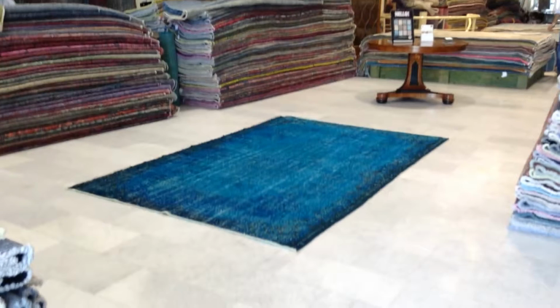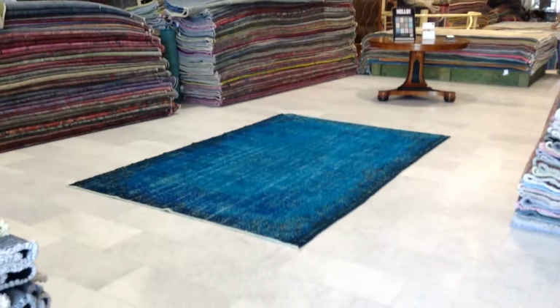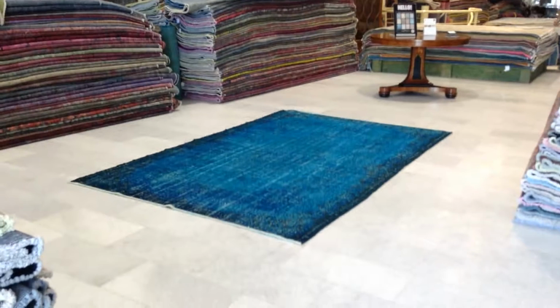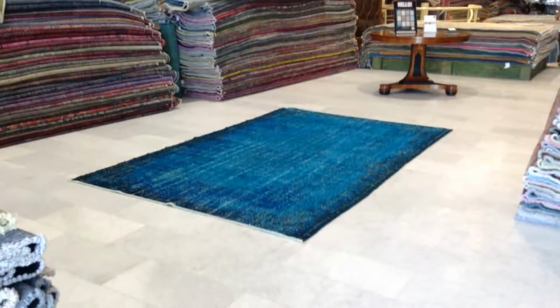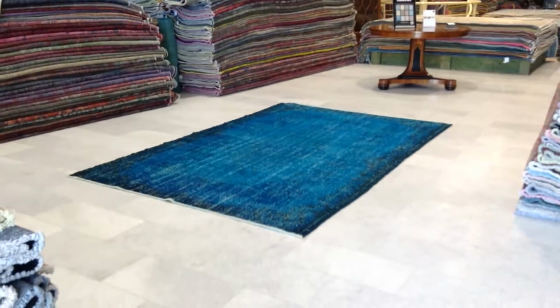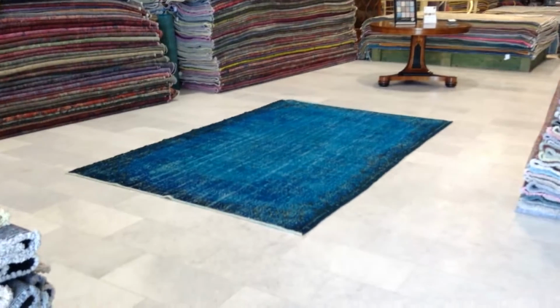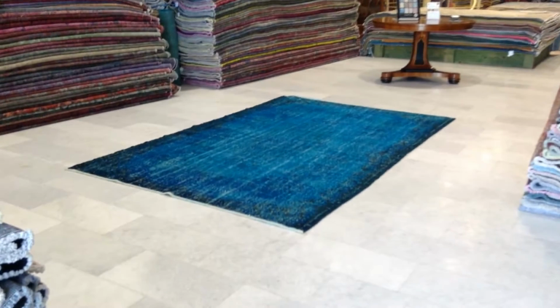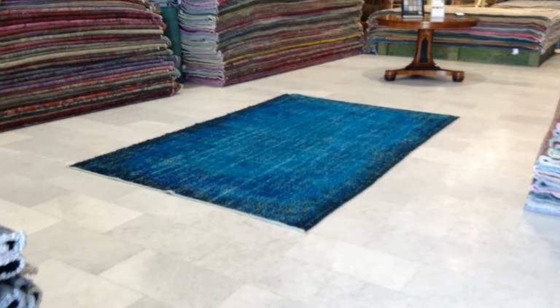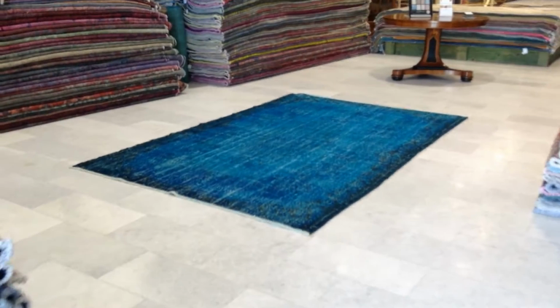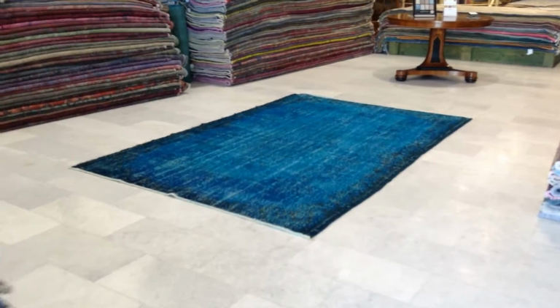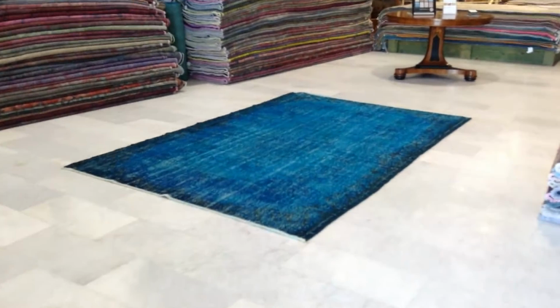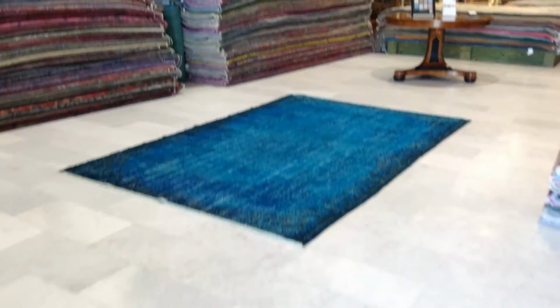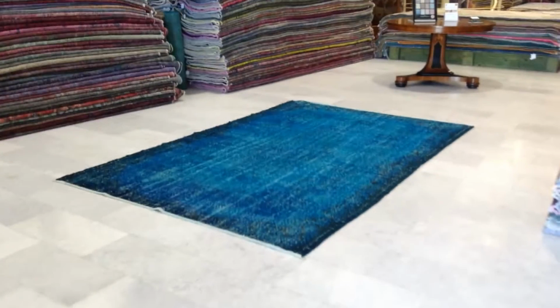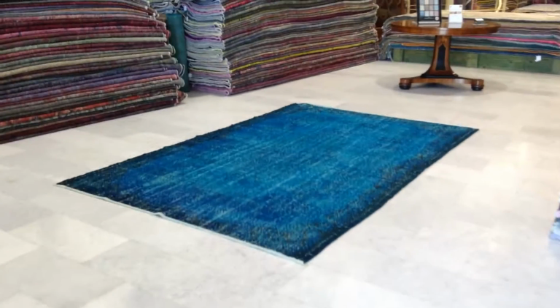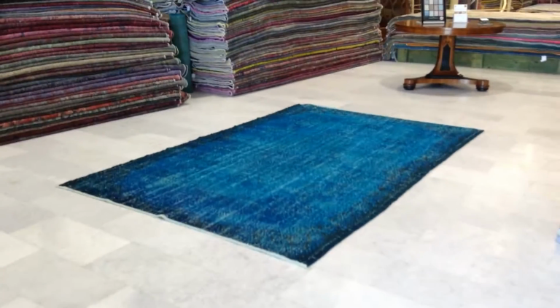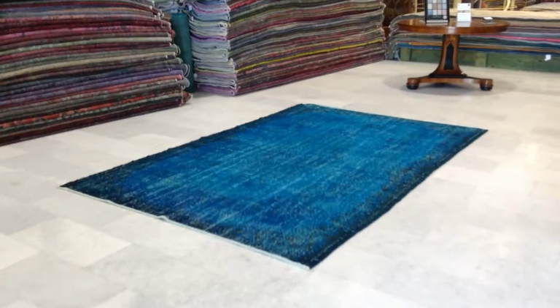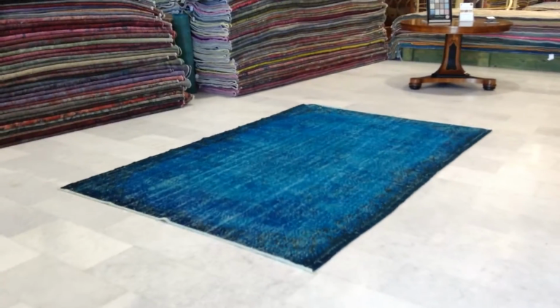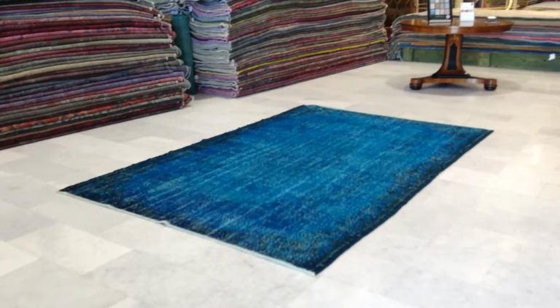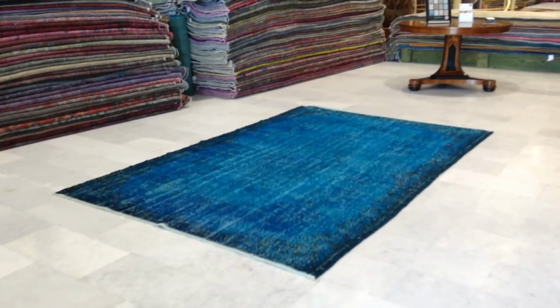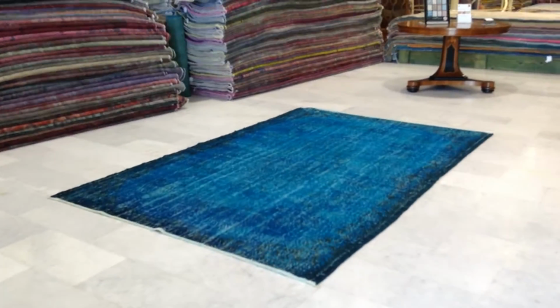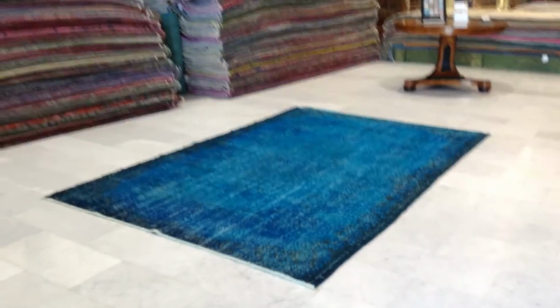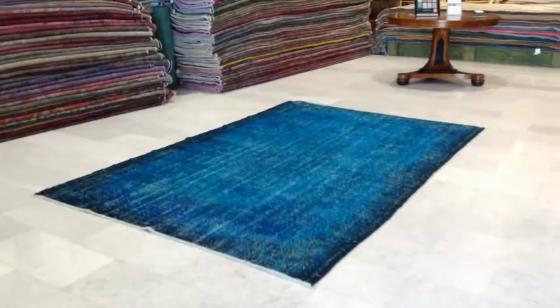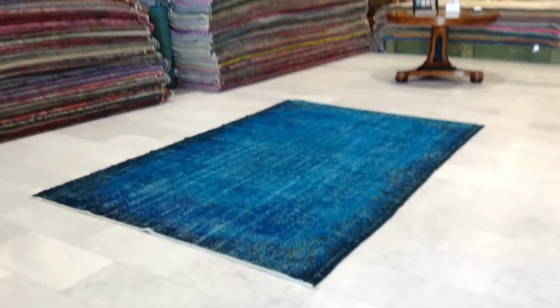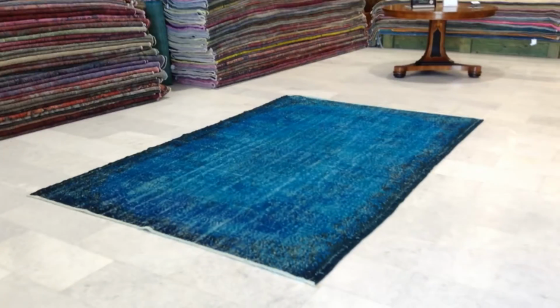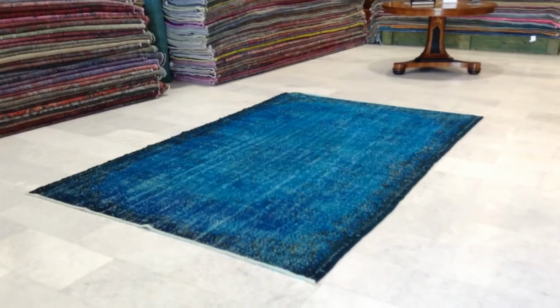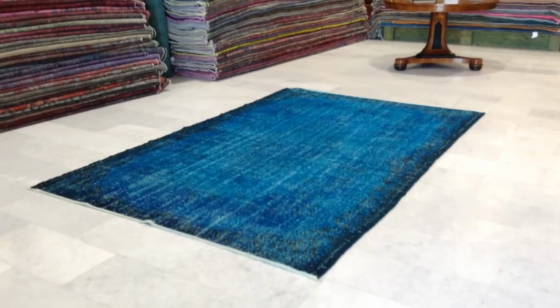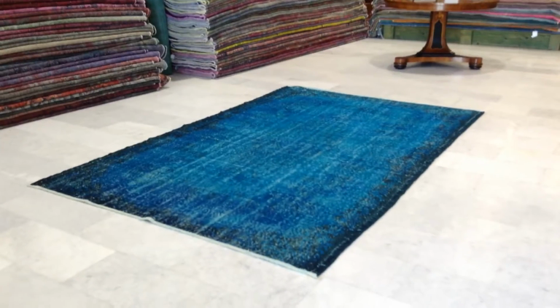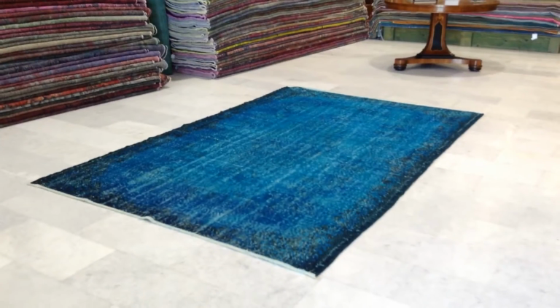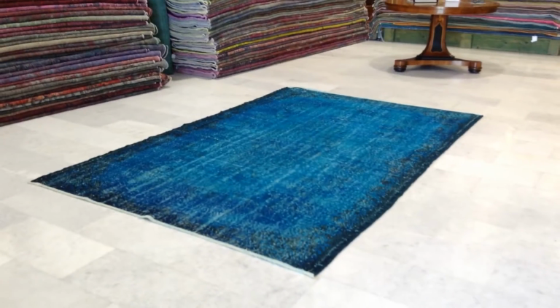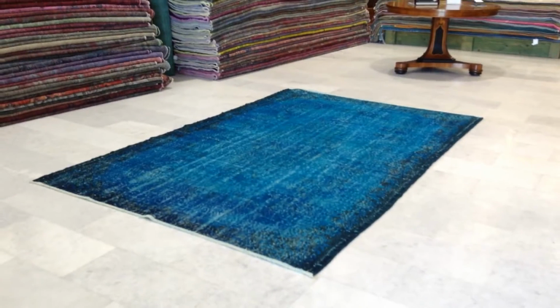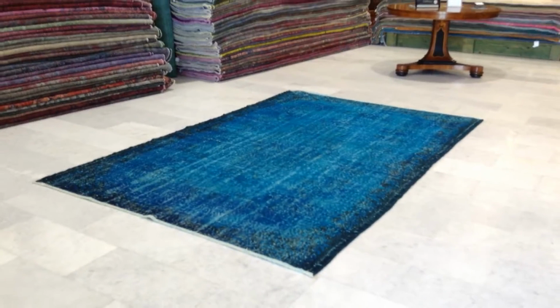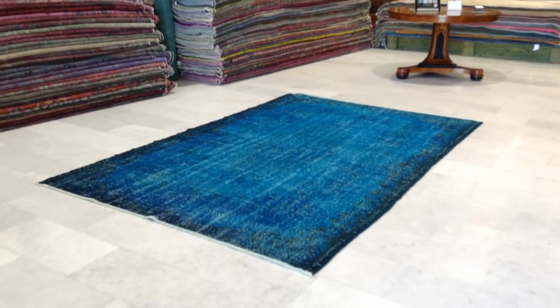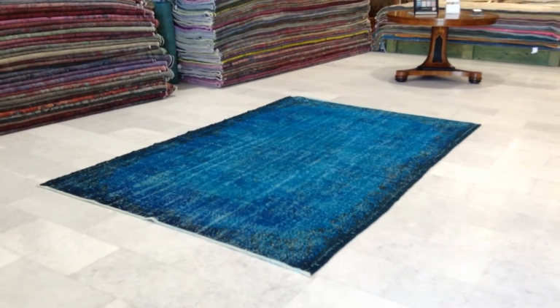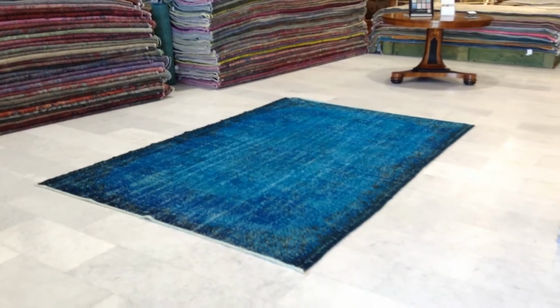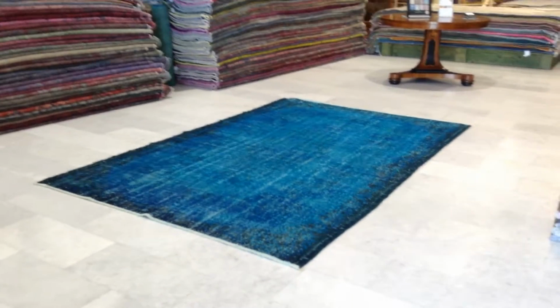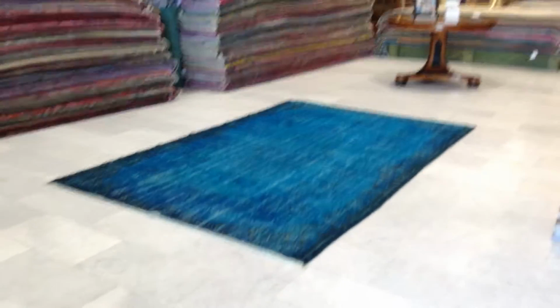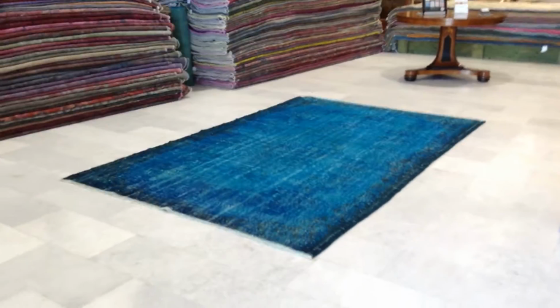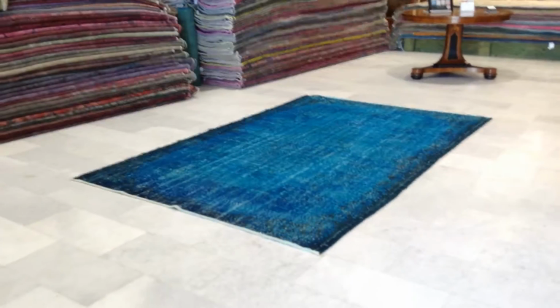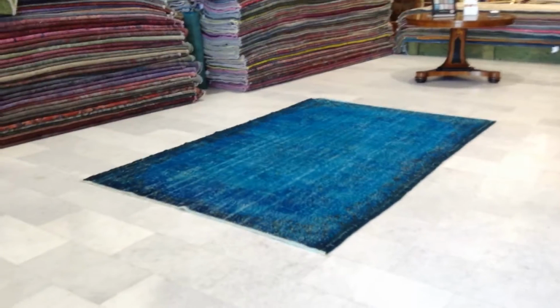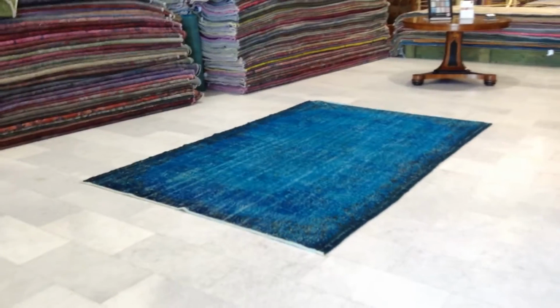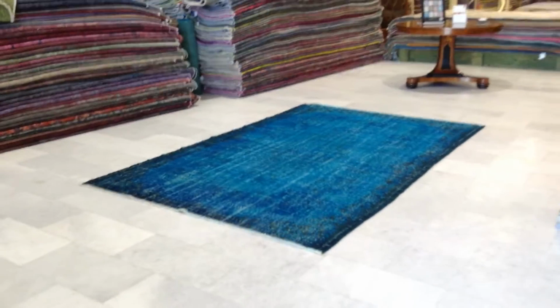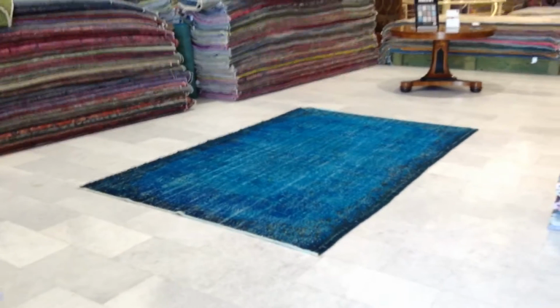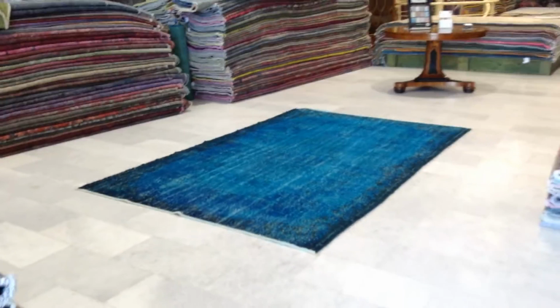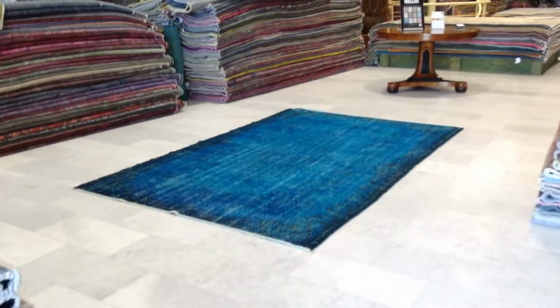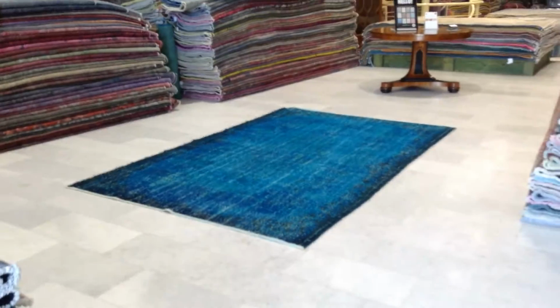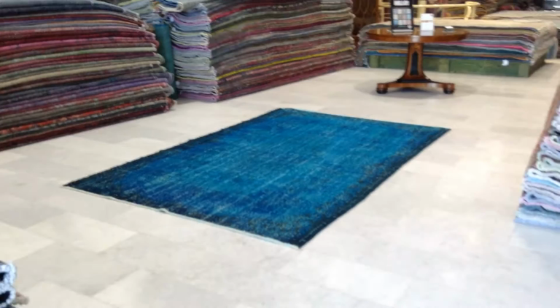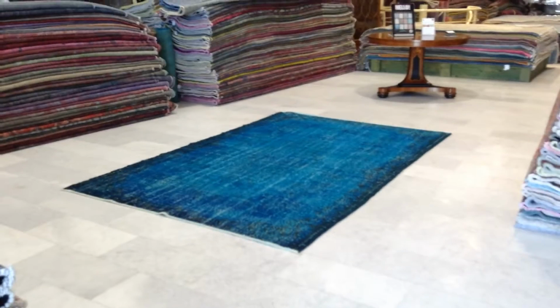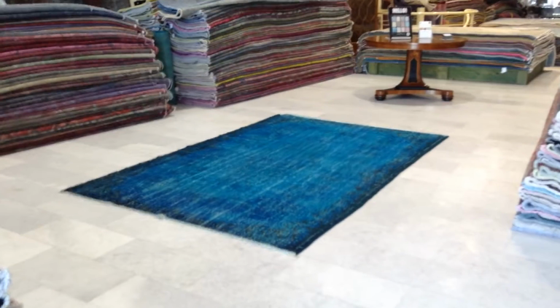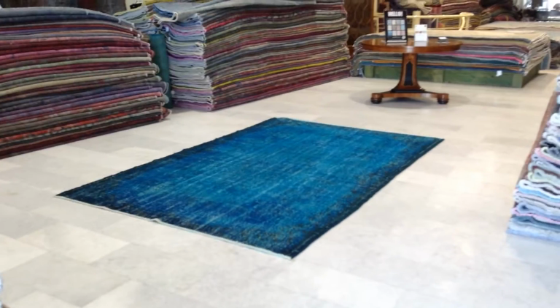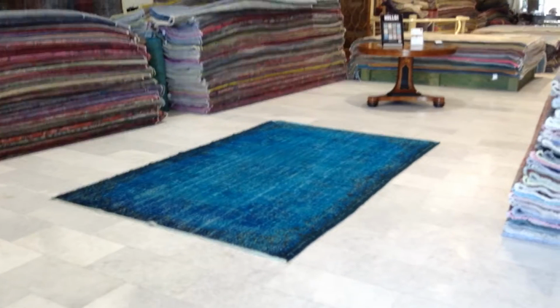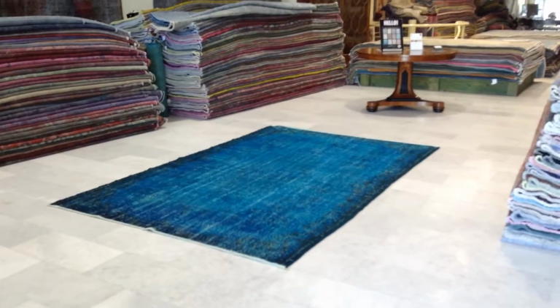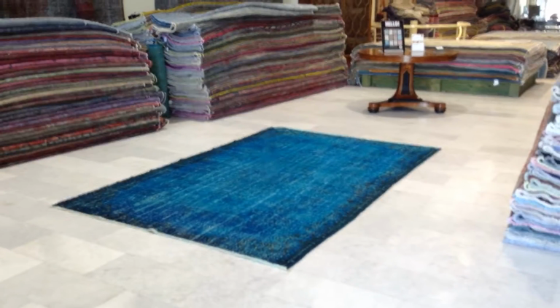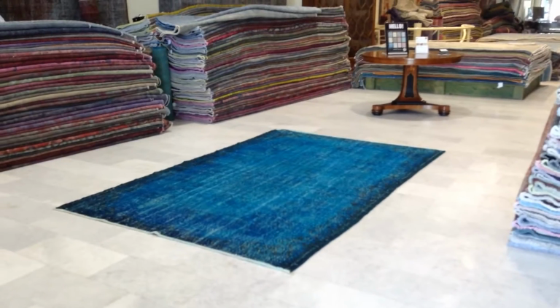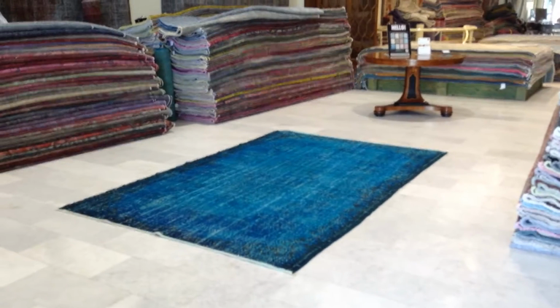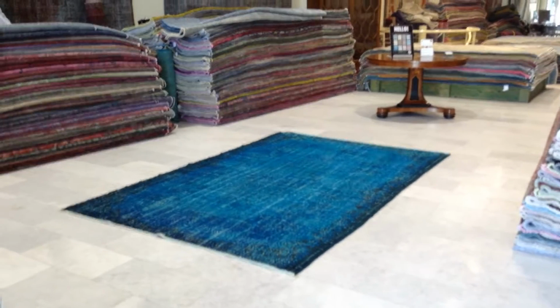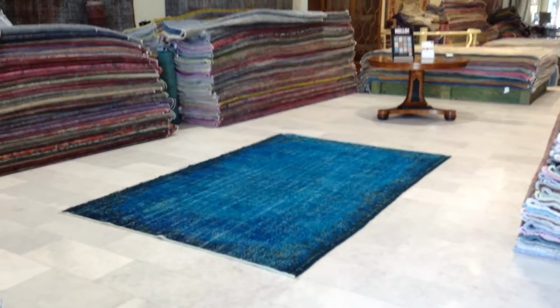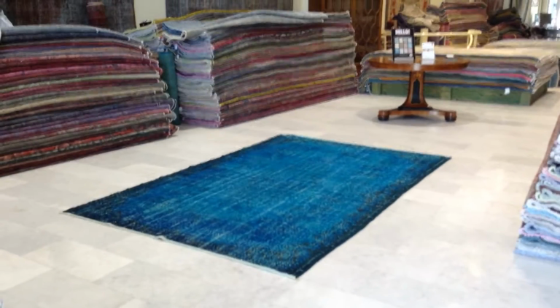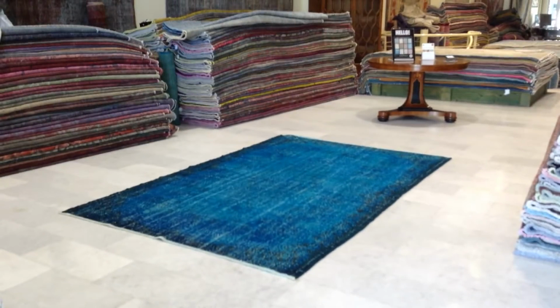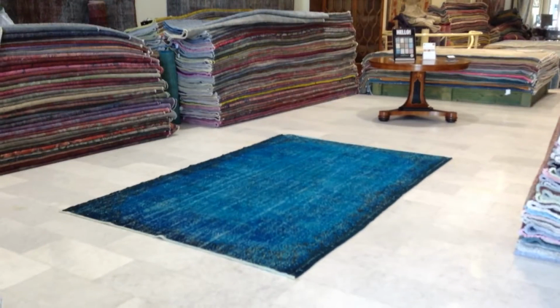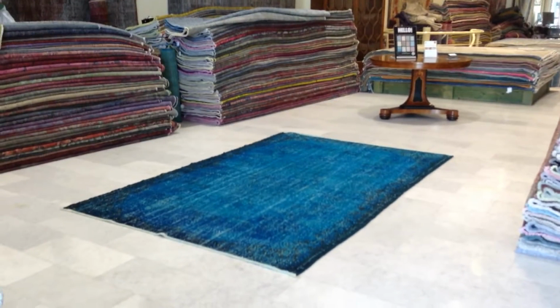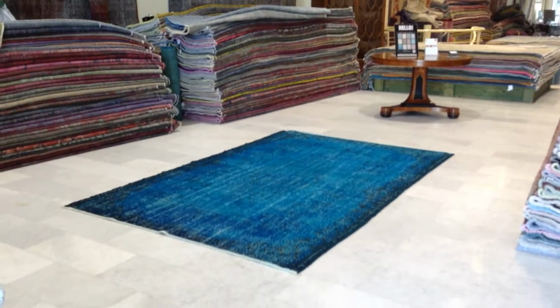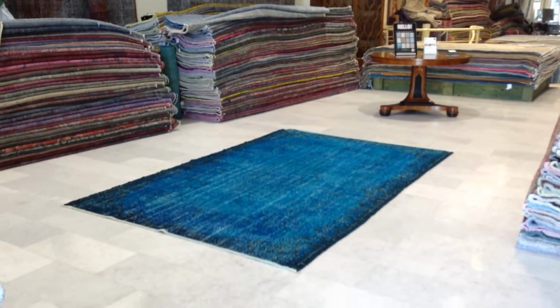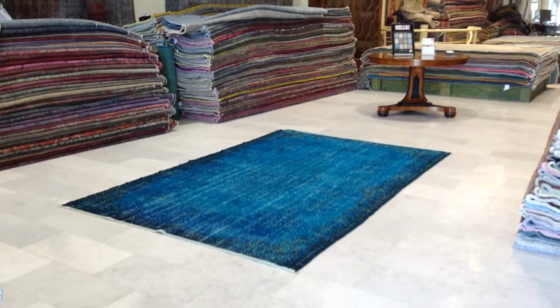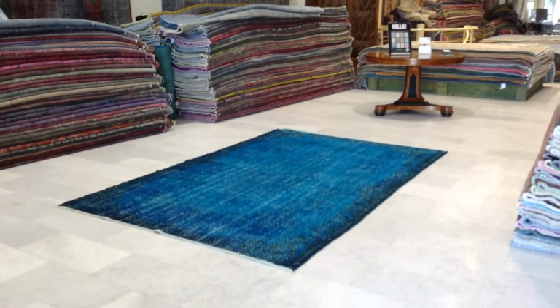This carpet 7191. It's a Turkish handmade vintage carpet. It's got a very simple, elegant turquoise color tone to it.